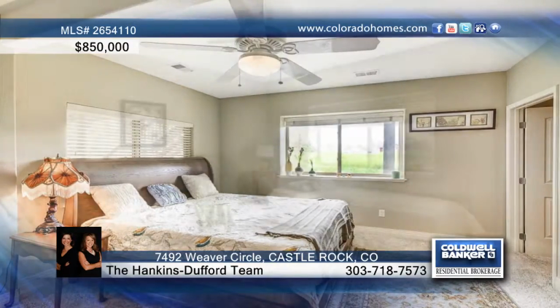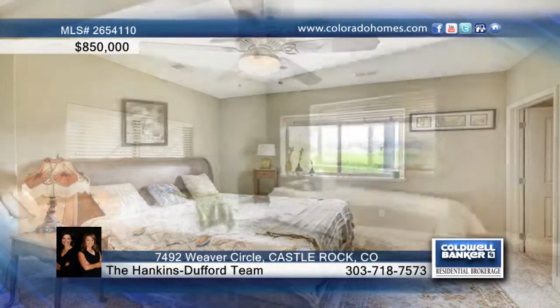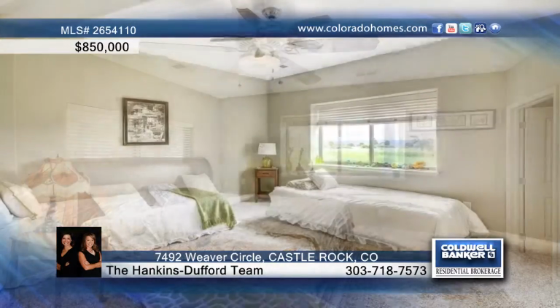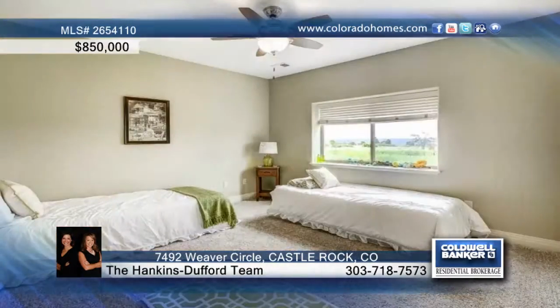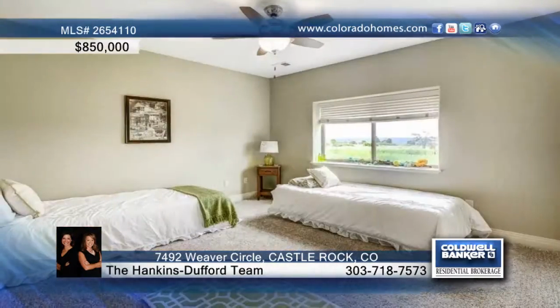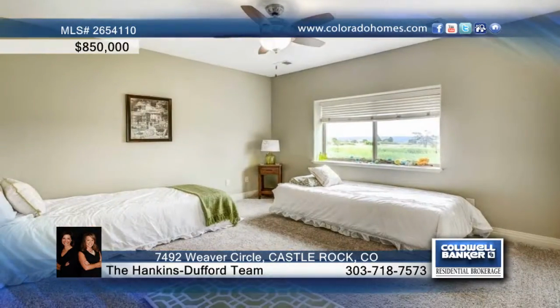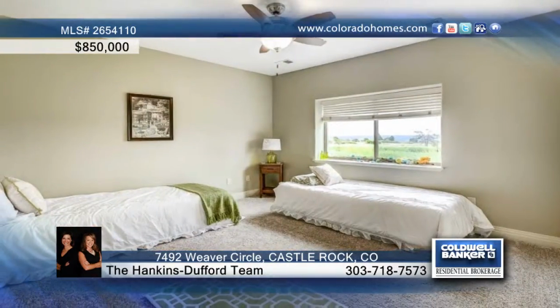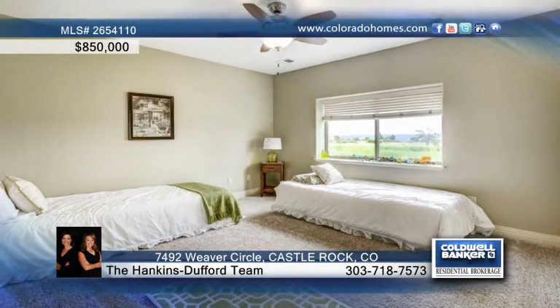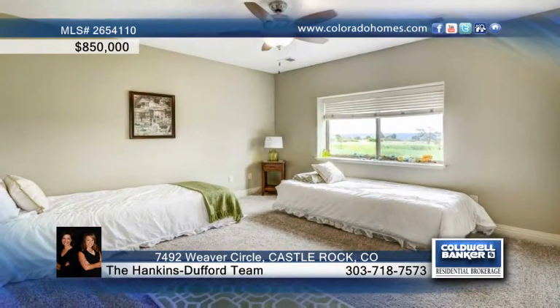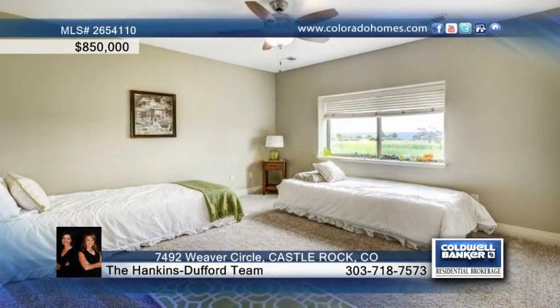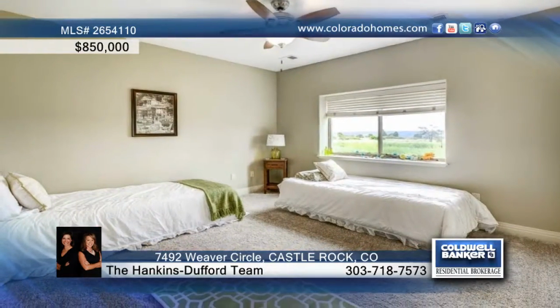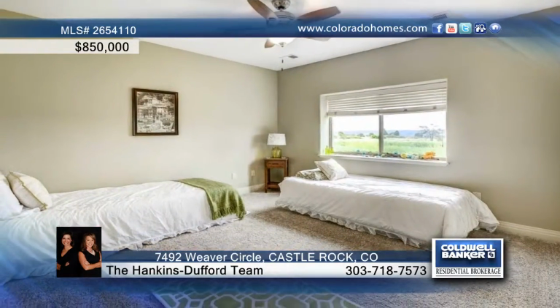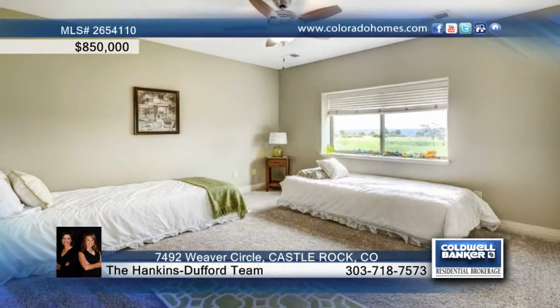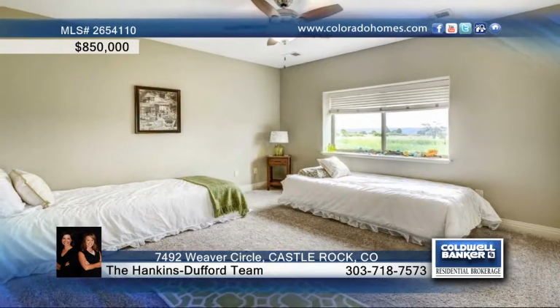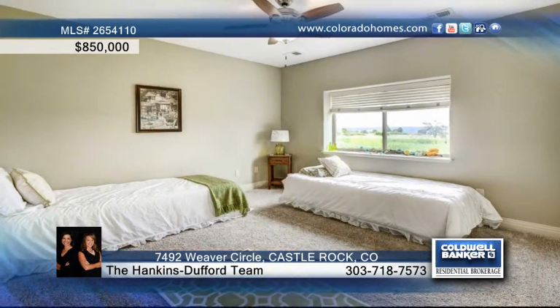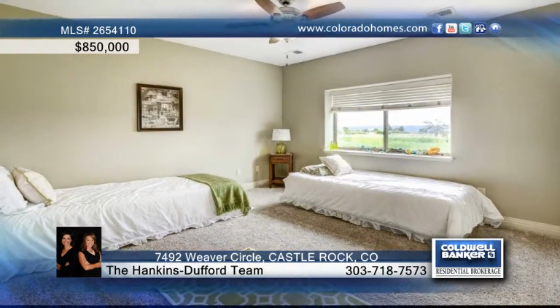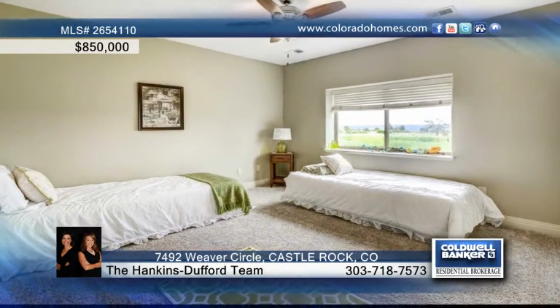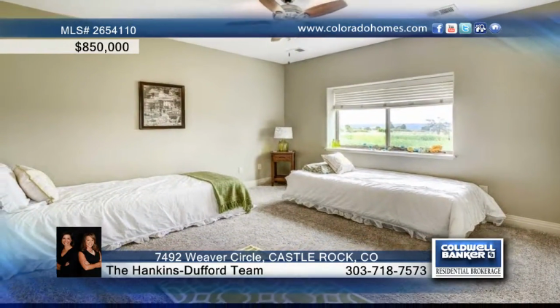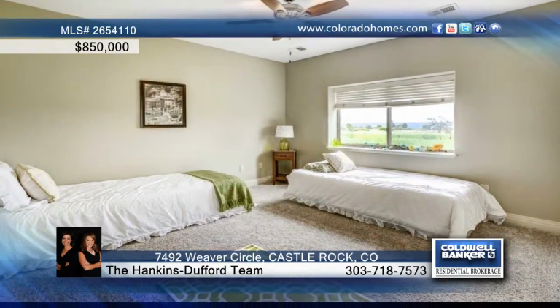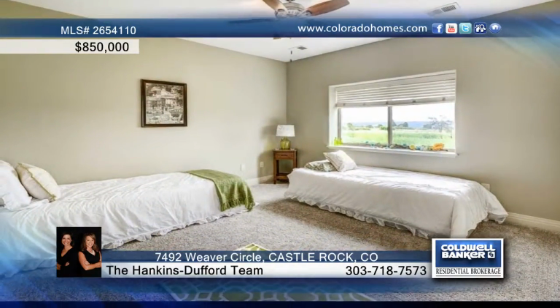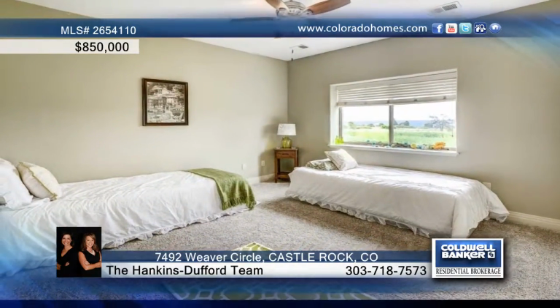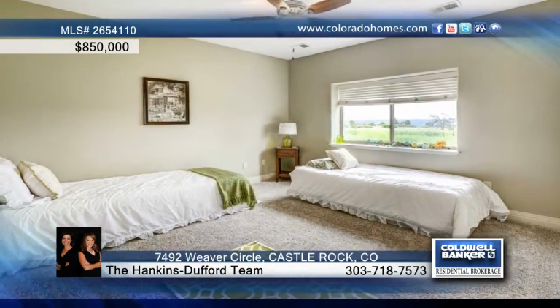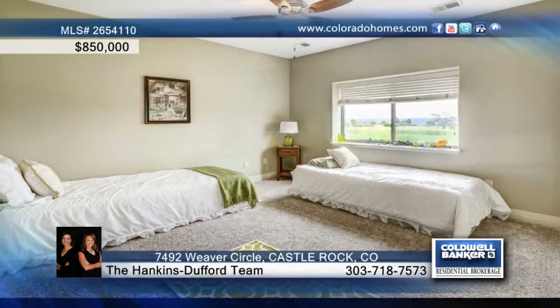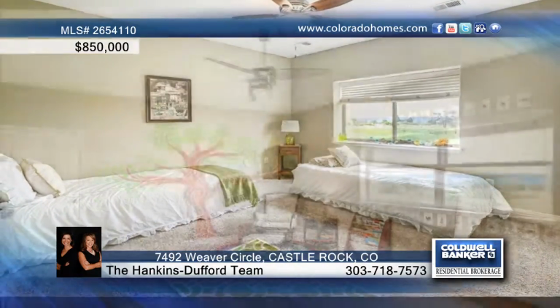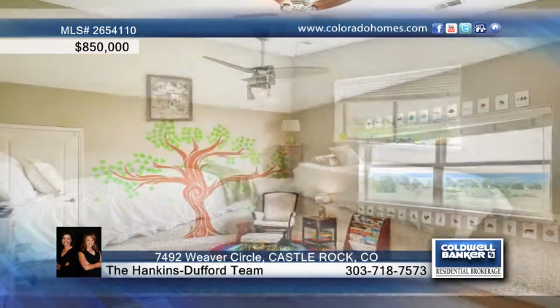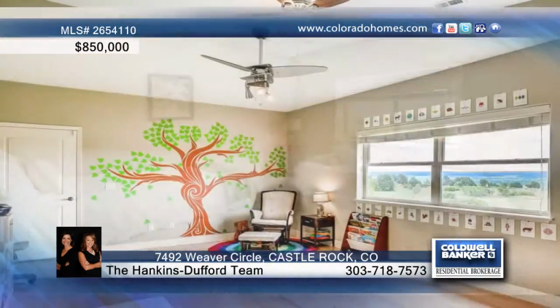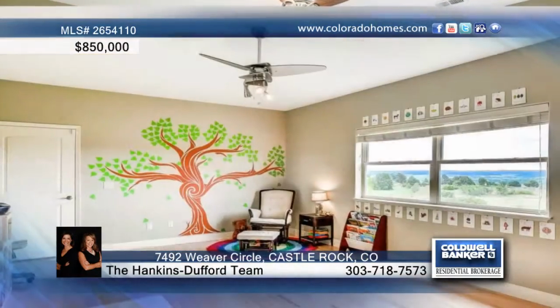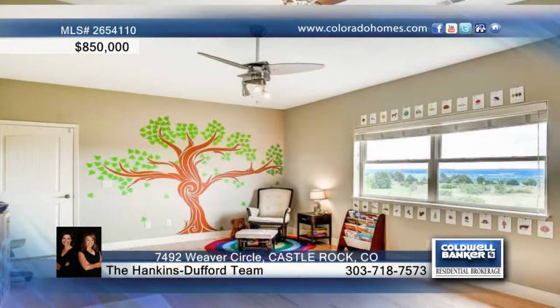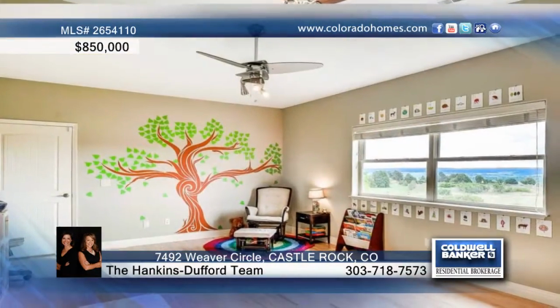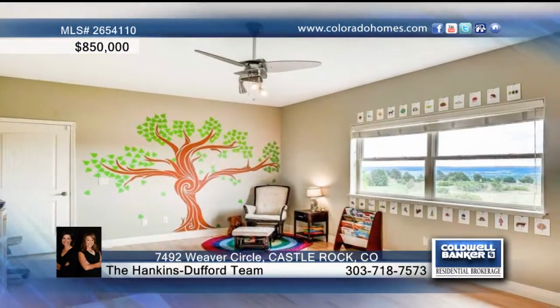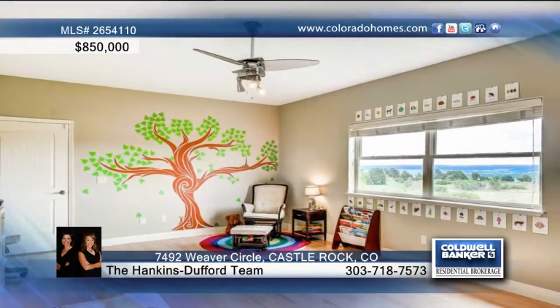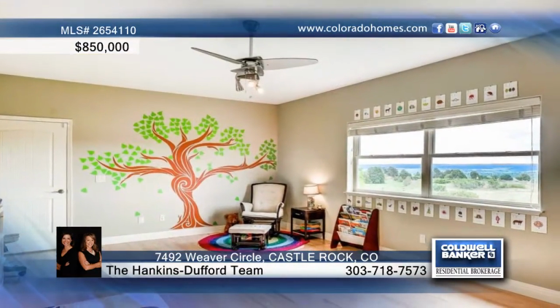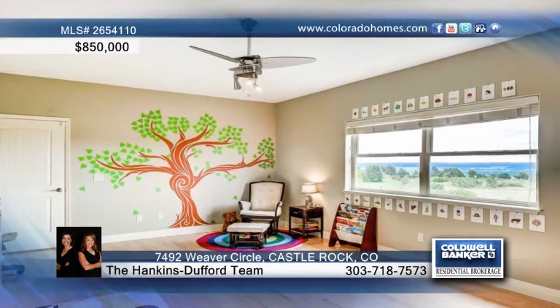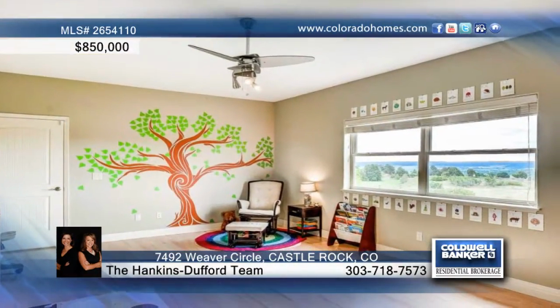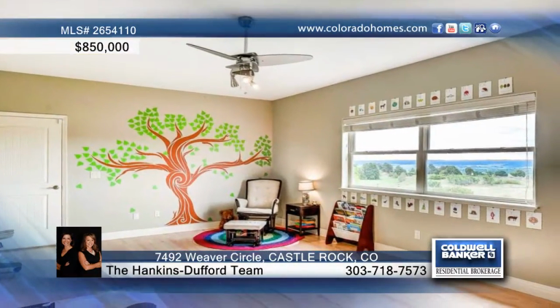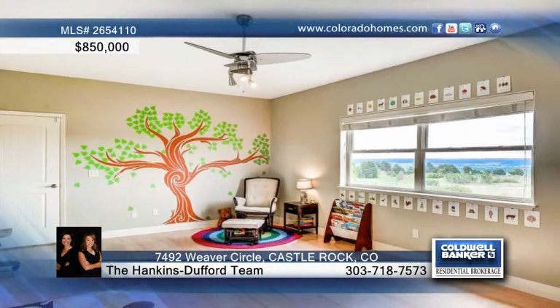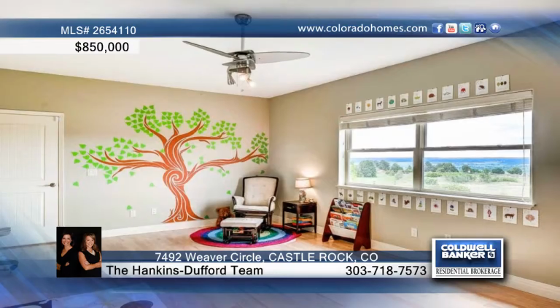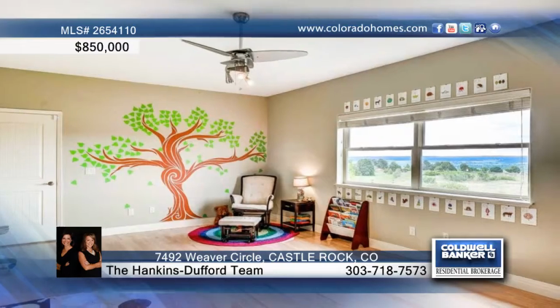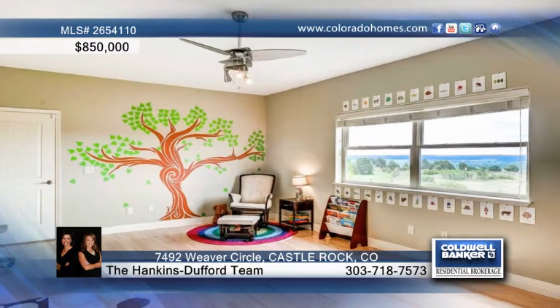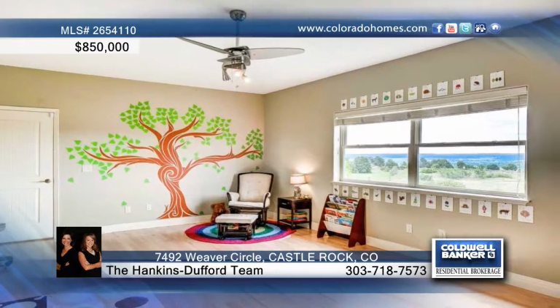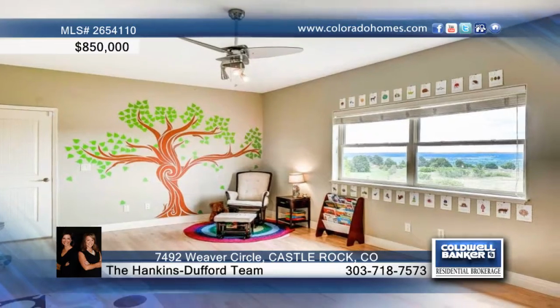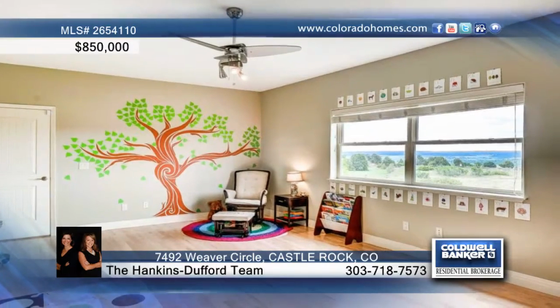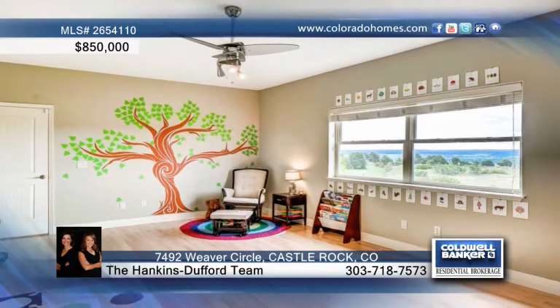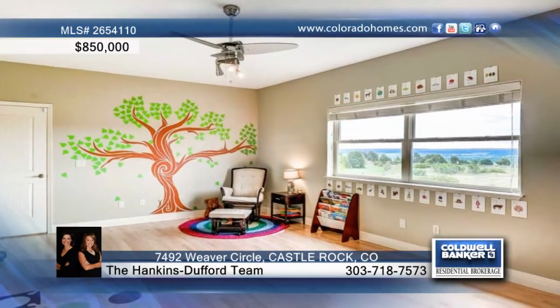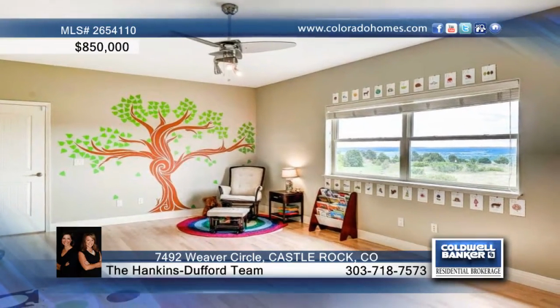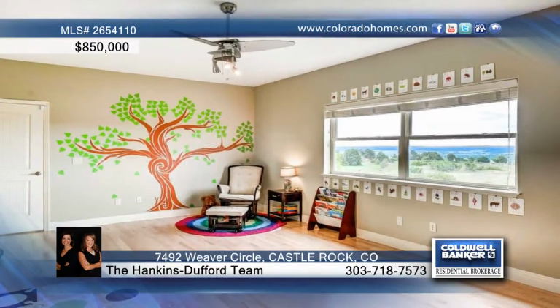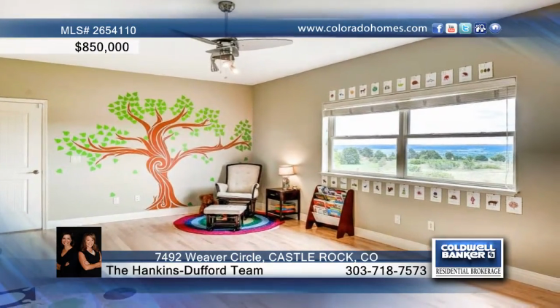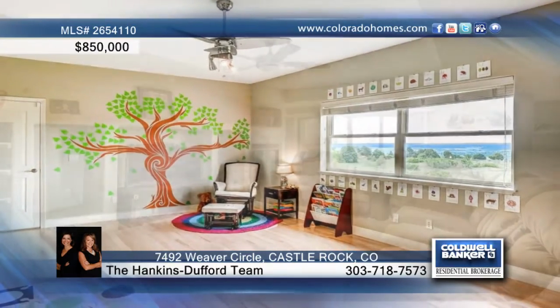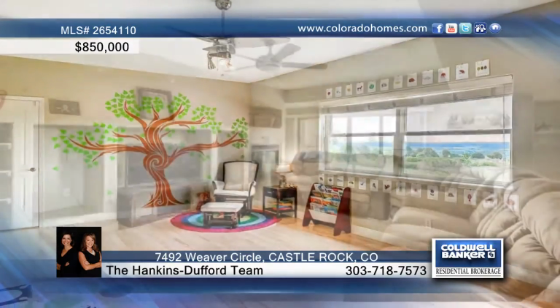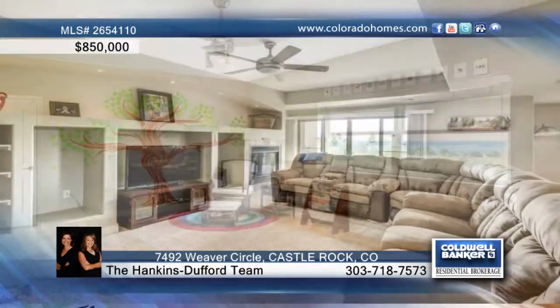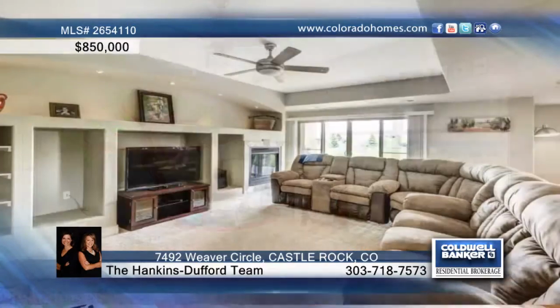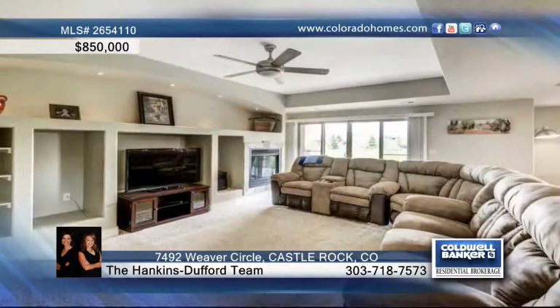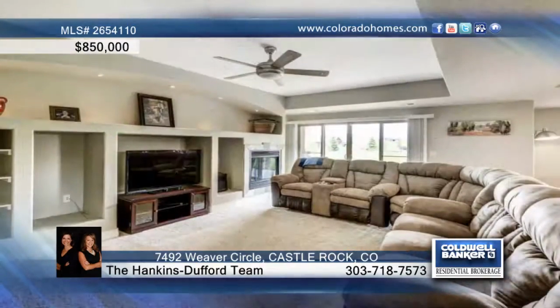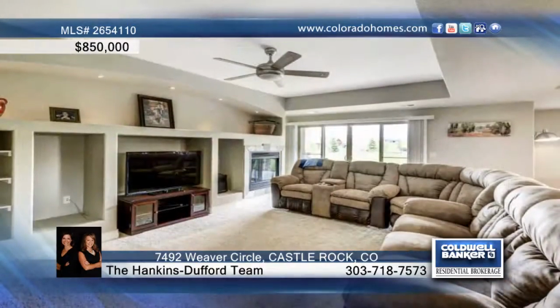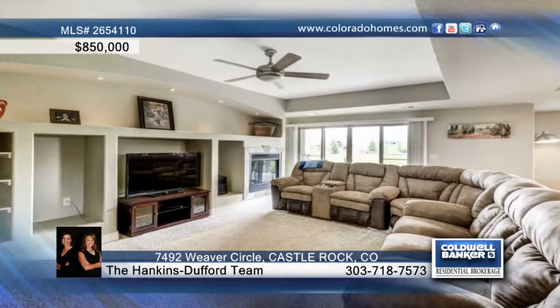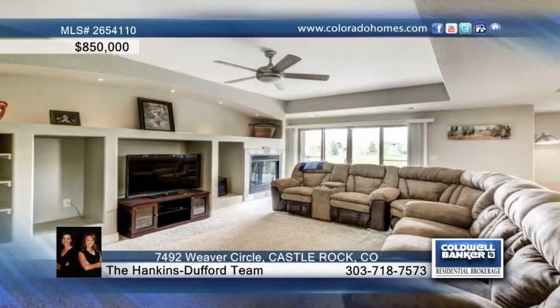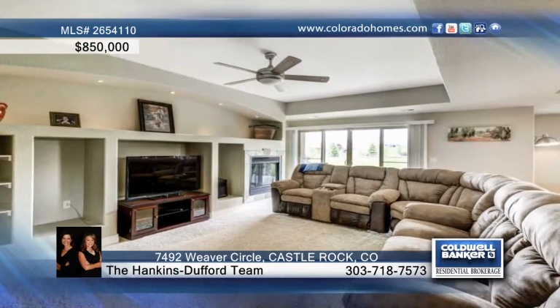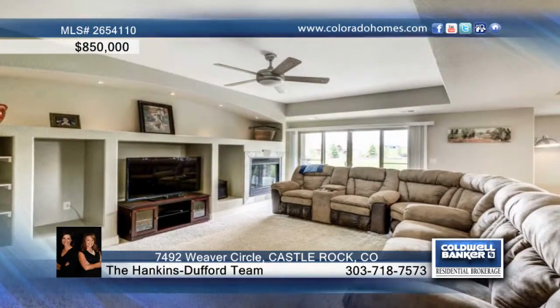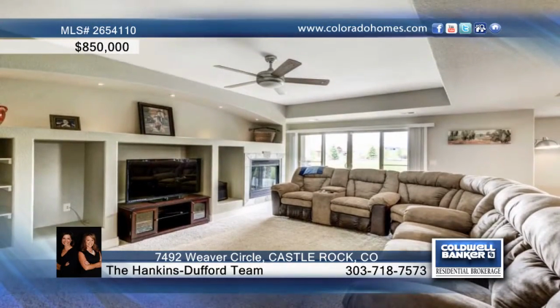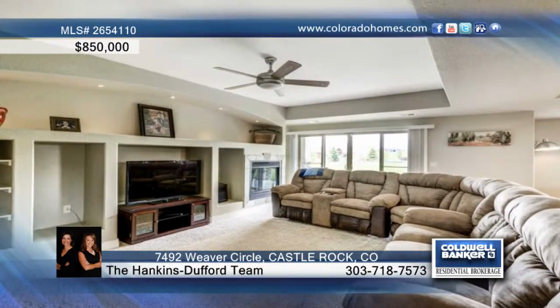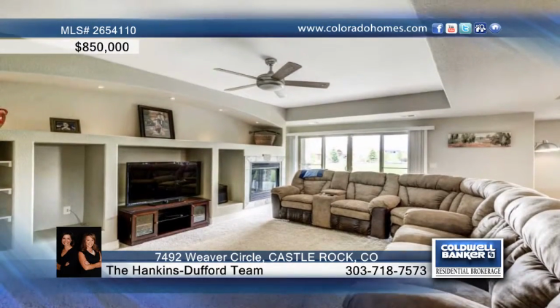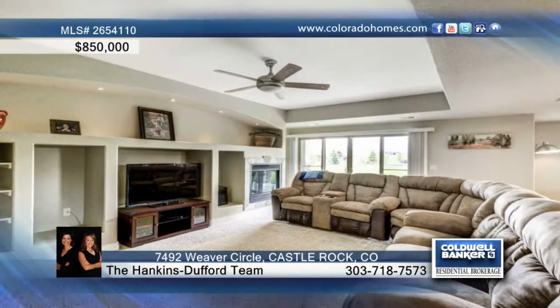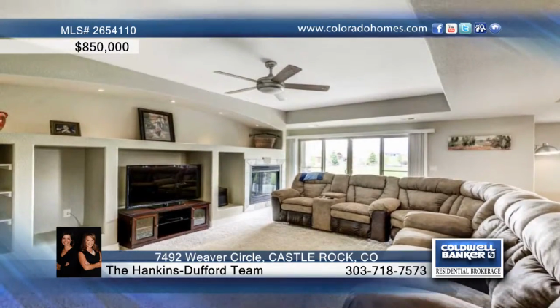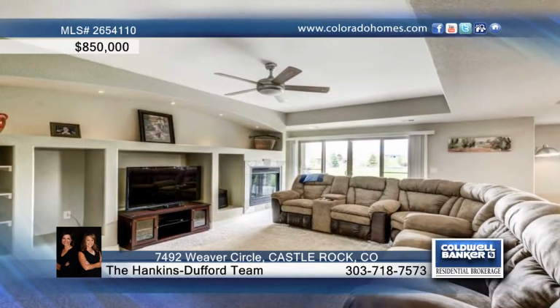Additional features include a continuous fresh air system, four-zone heating and cooling, electronic air filter and humidifier, ceiling fan in each room, and so much more.